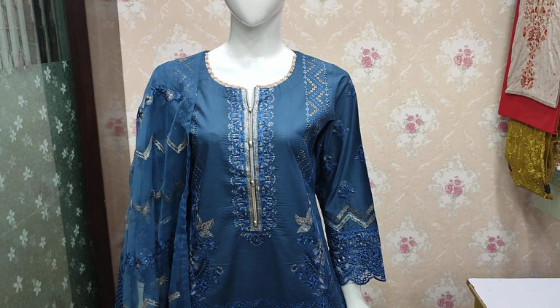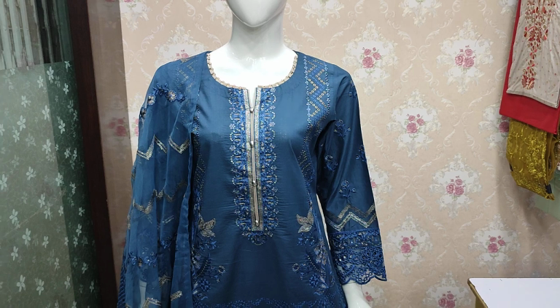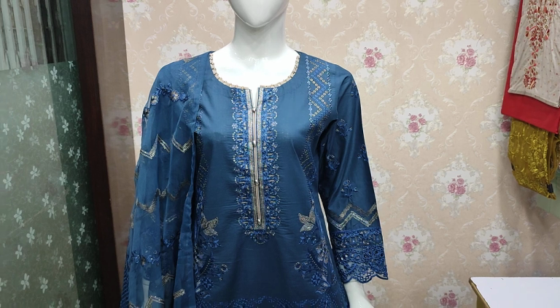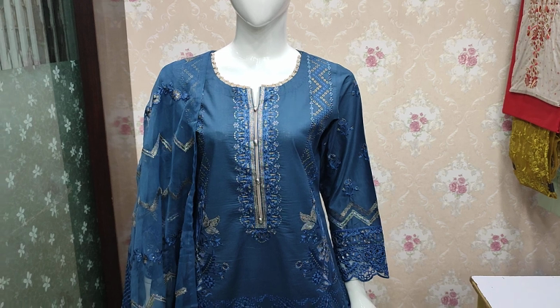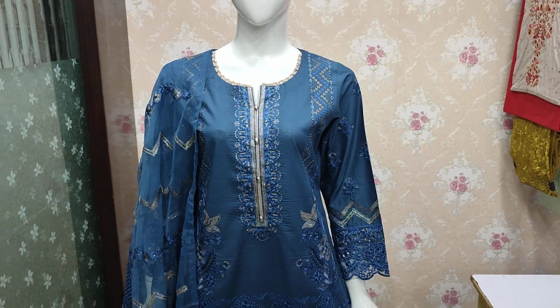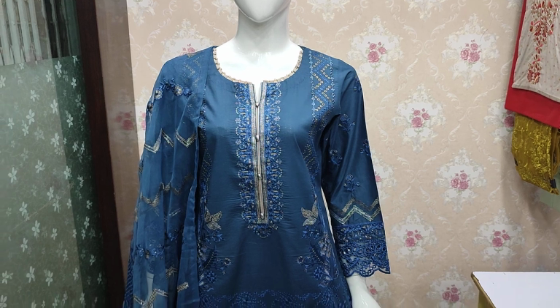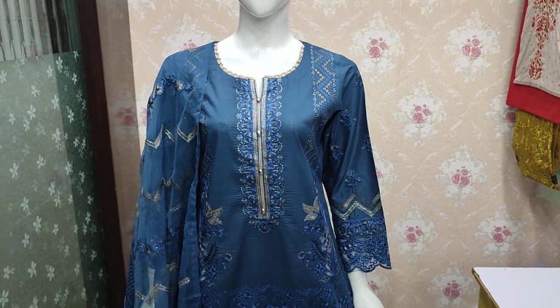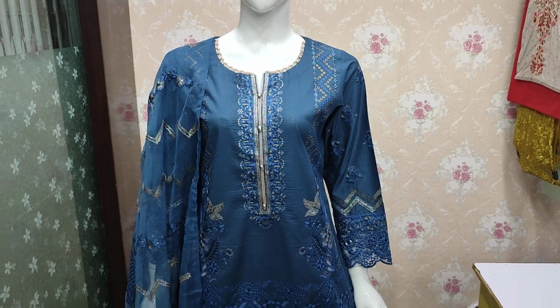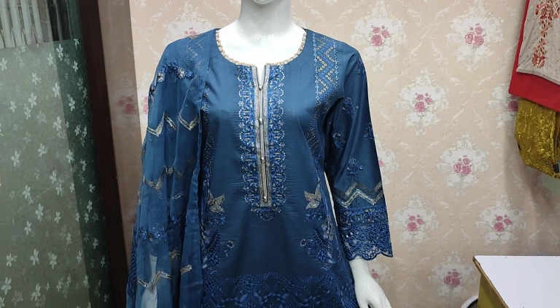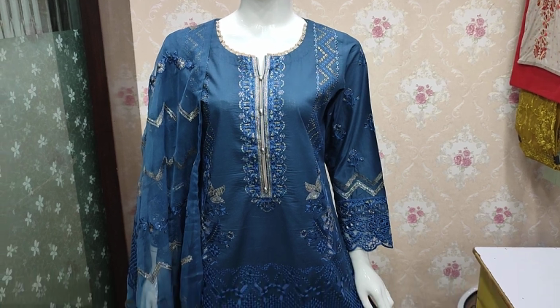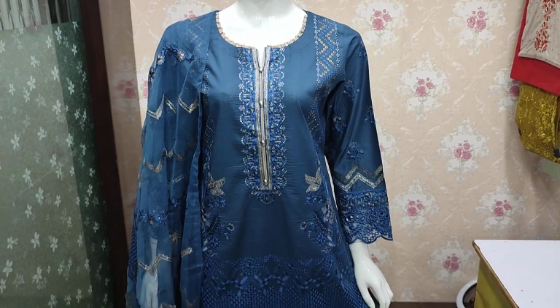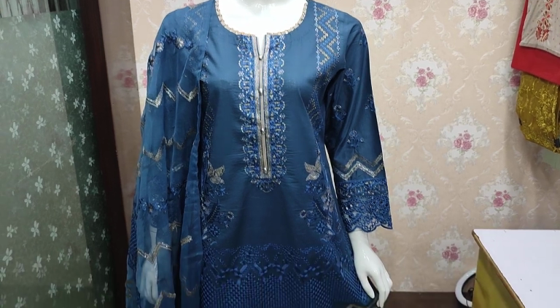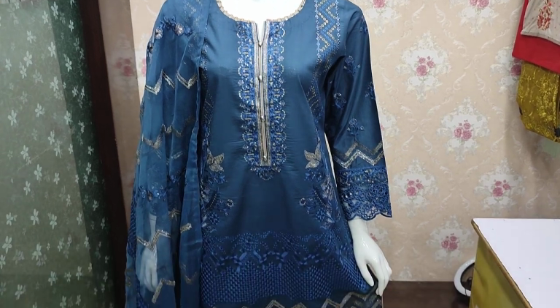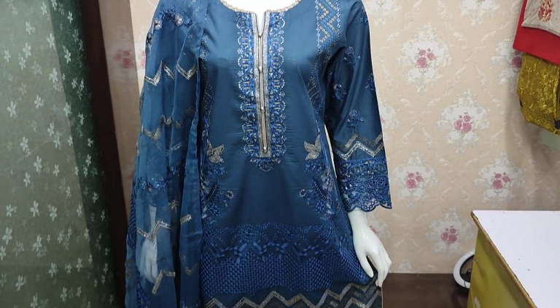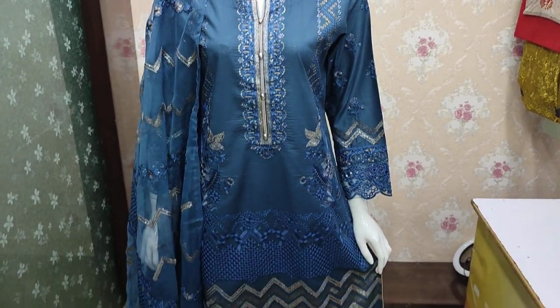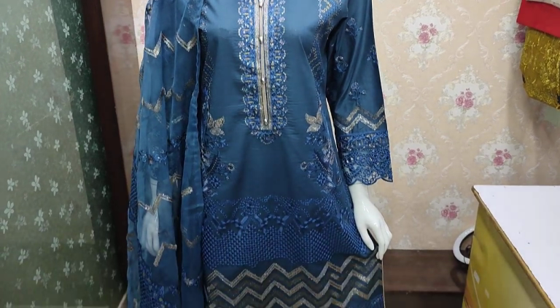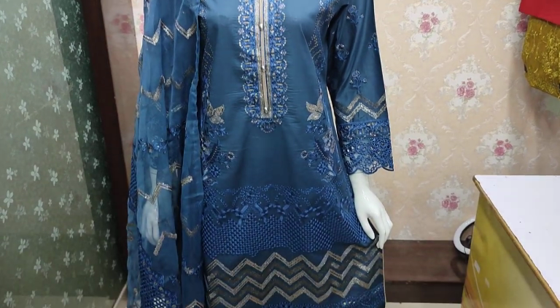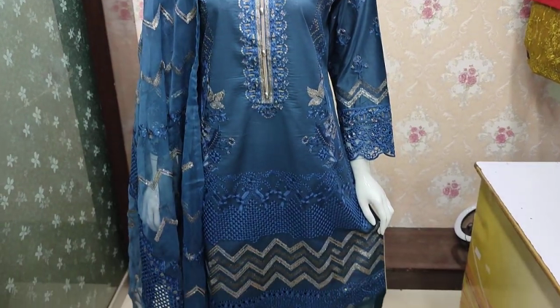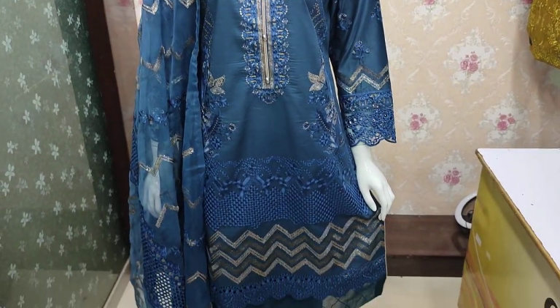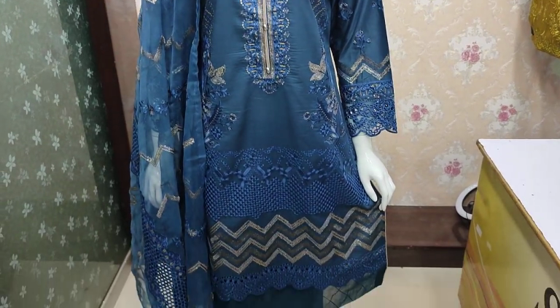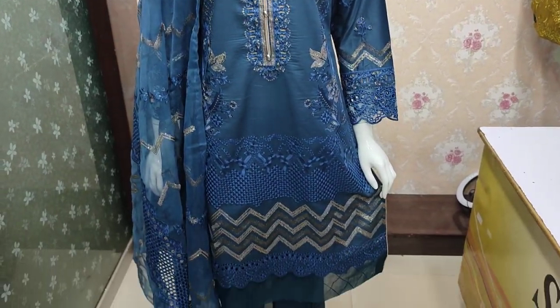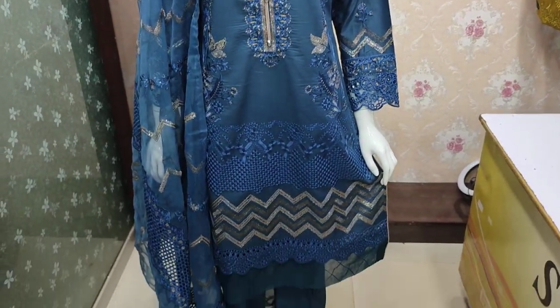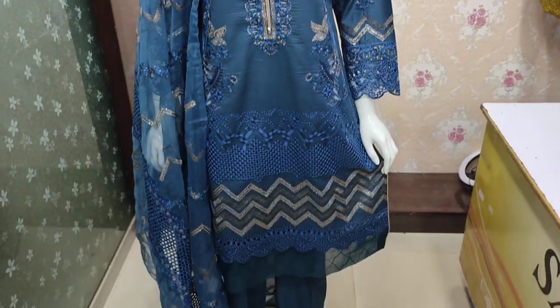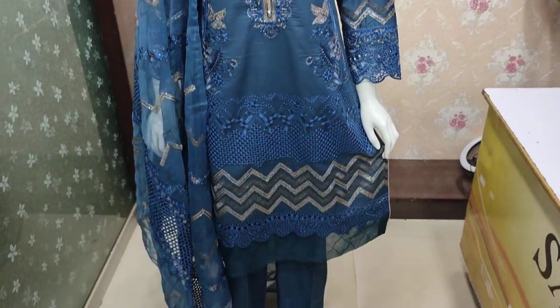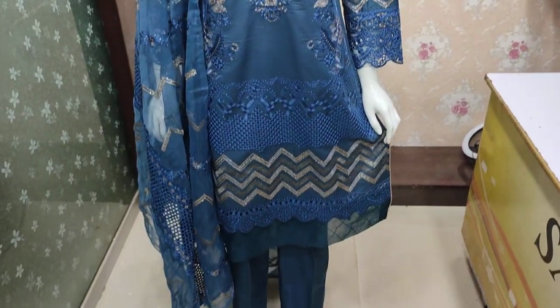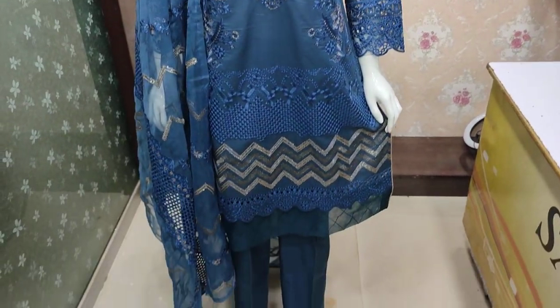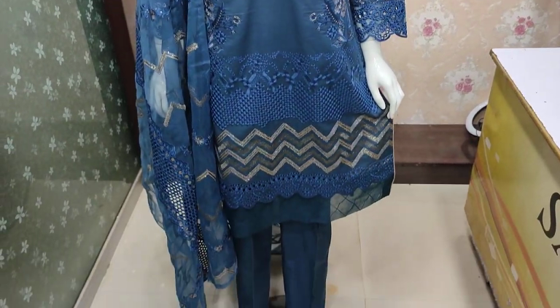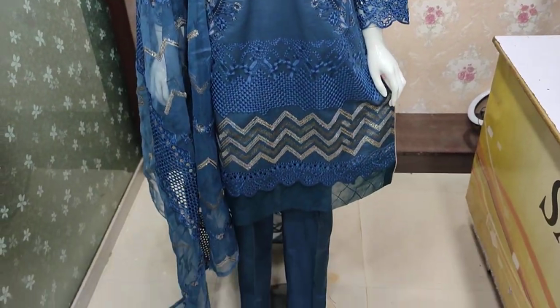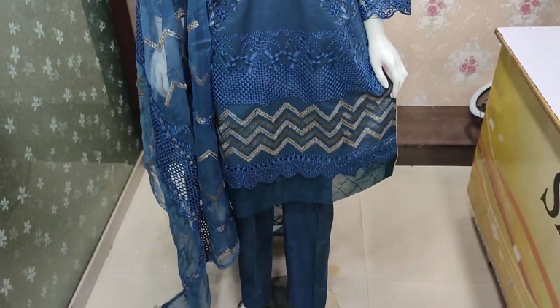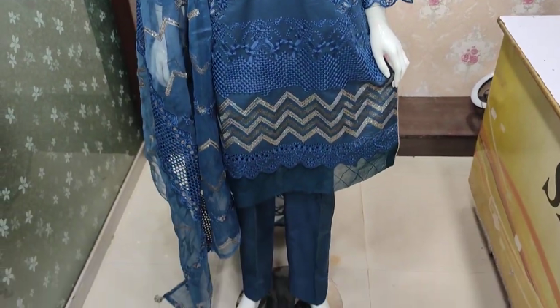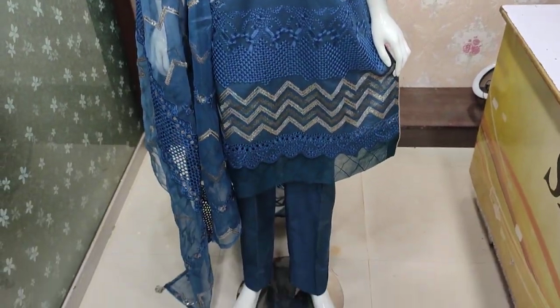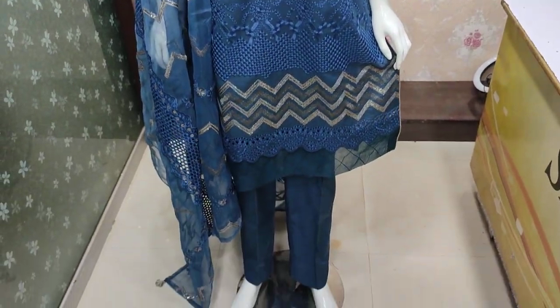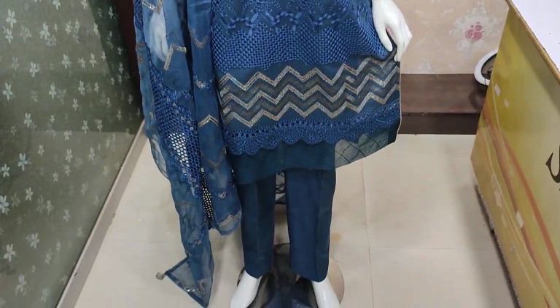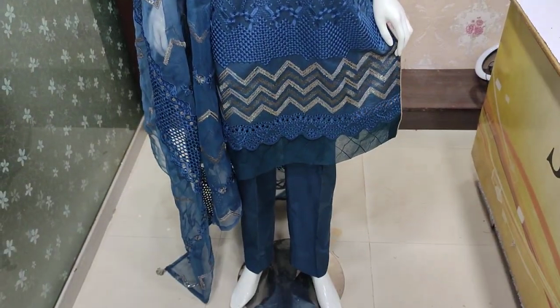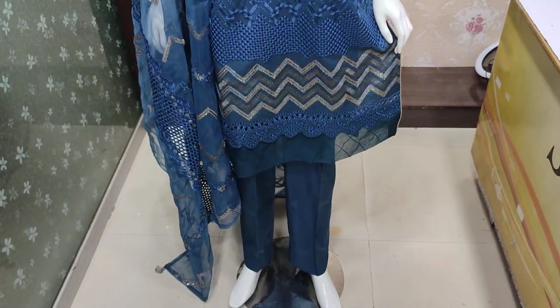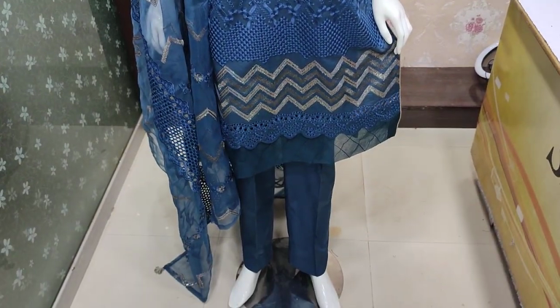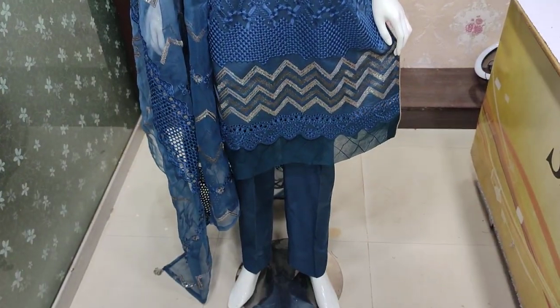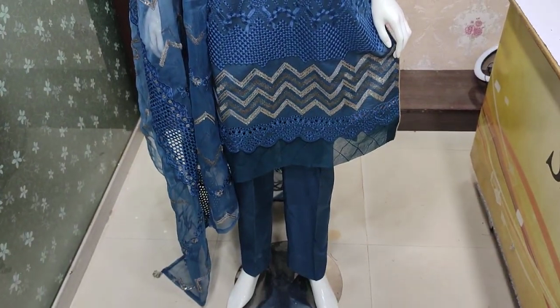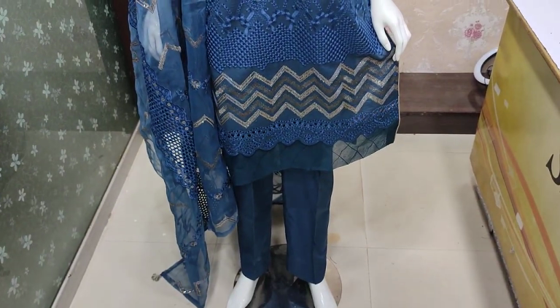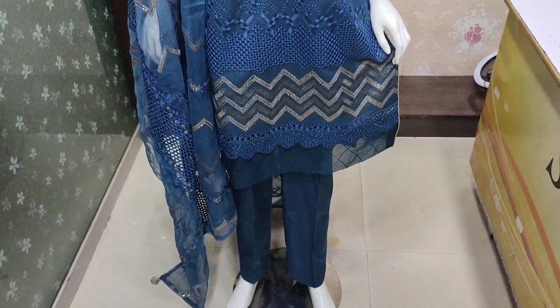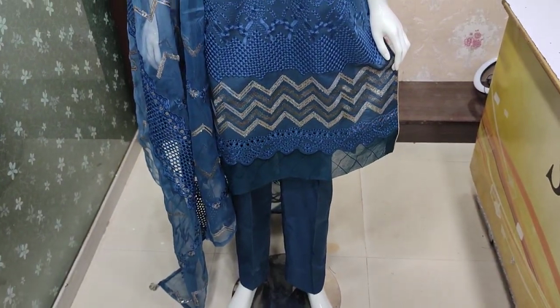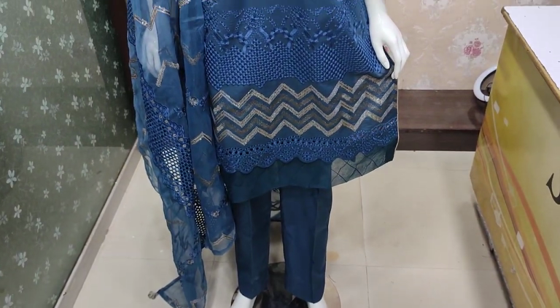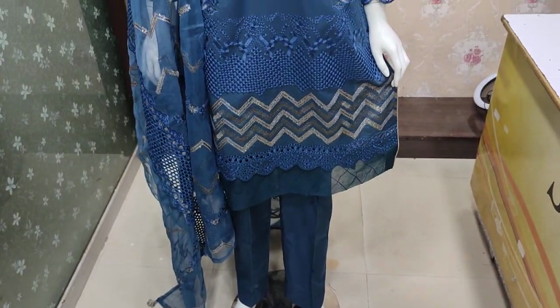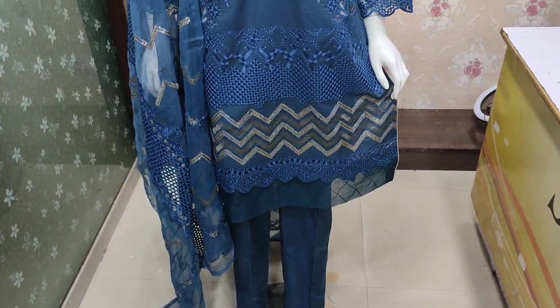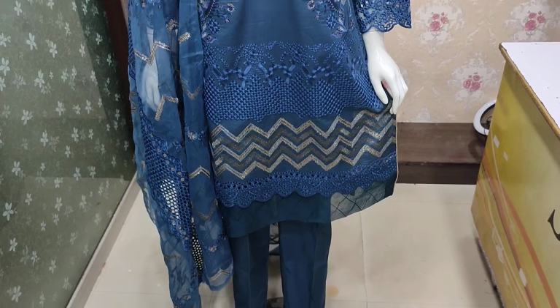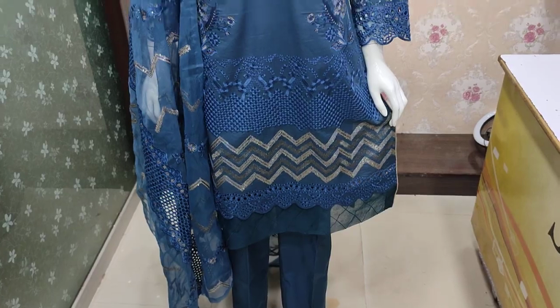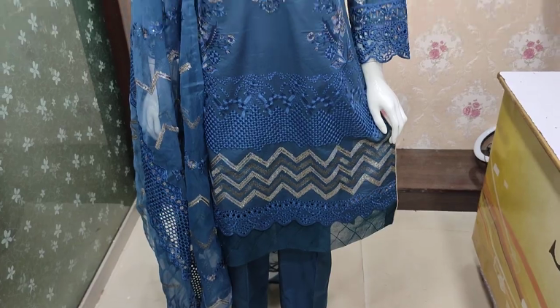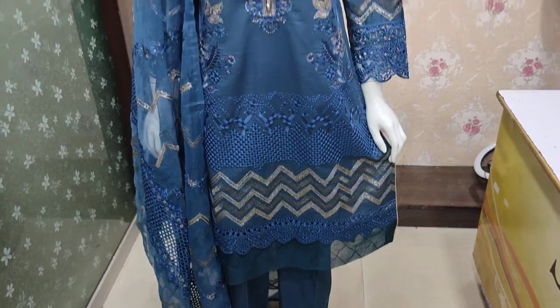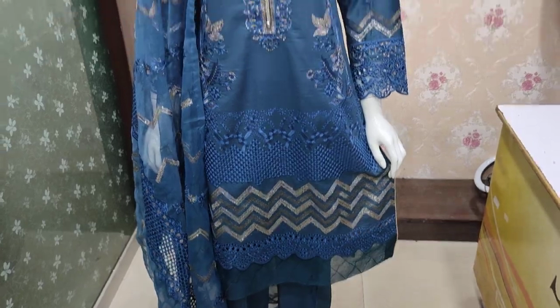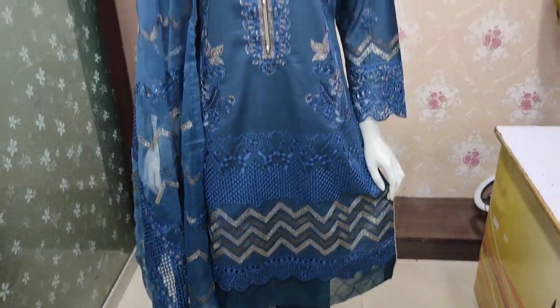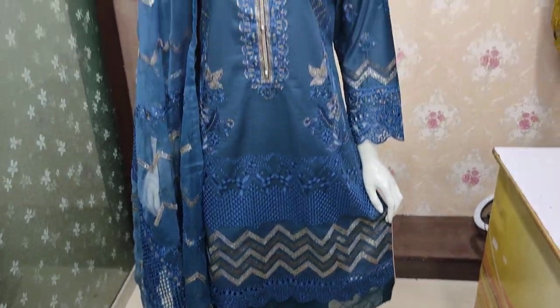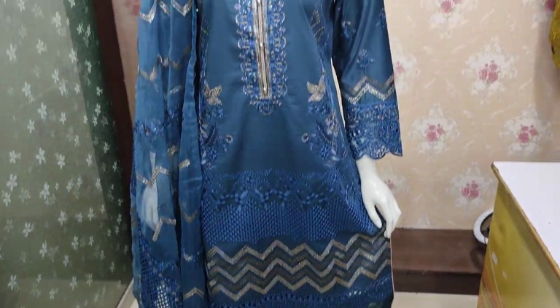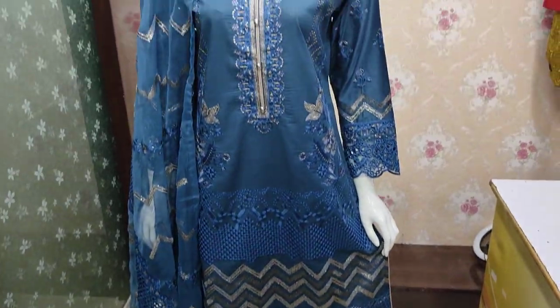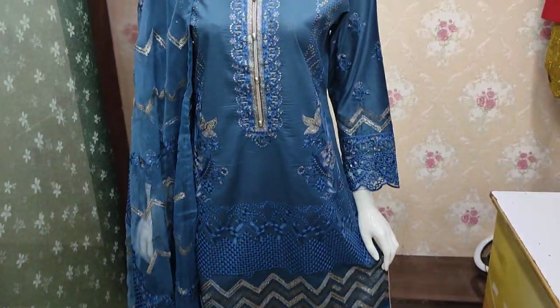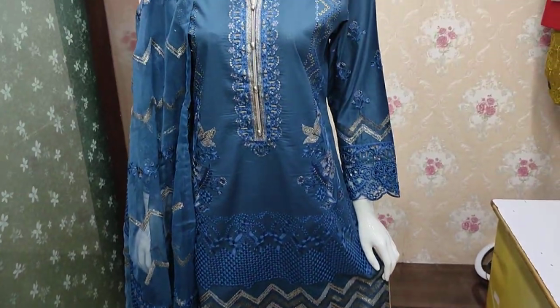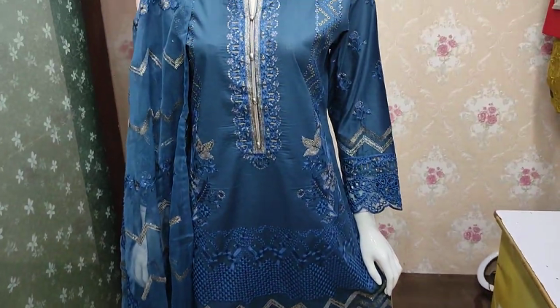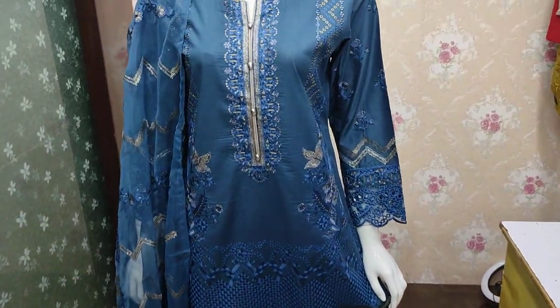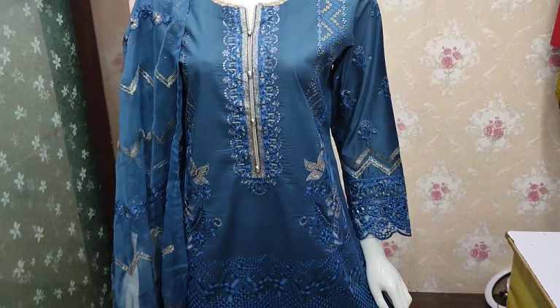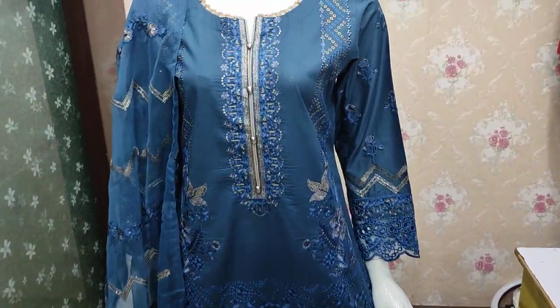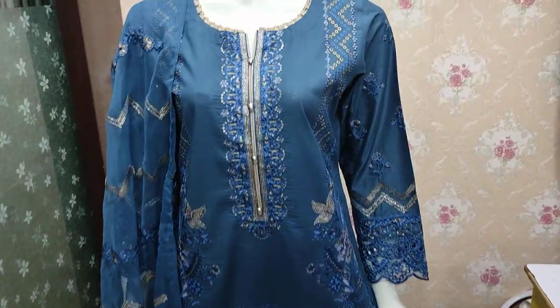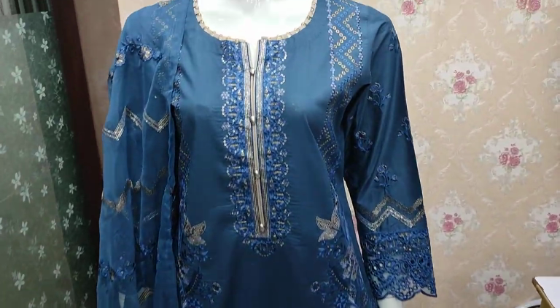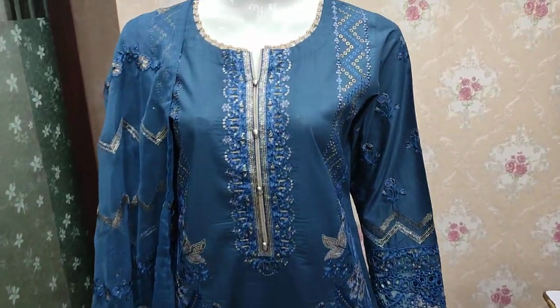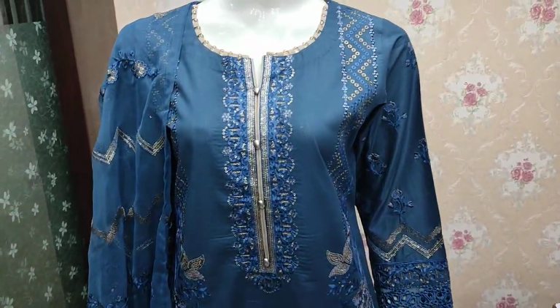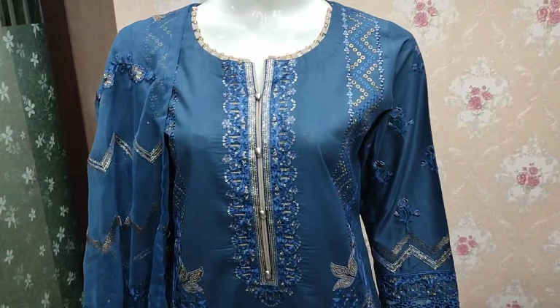Assalamu alaykum everyone! Abdul Qadir here. This is from the Sakafat collection, in cotton currency fabric.